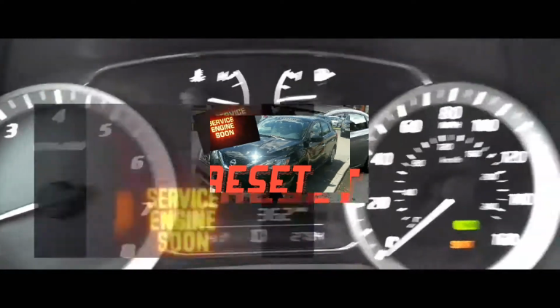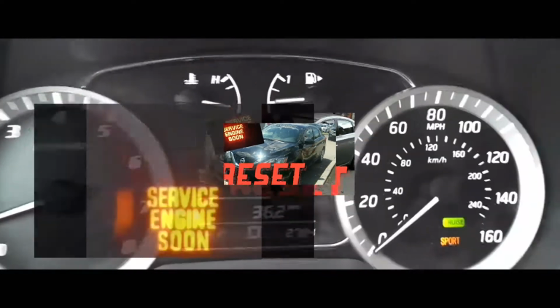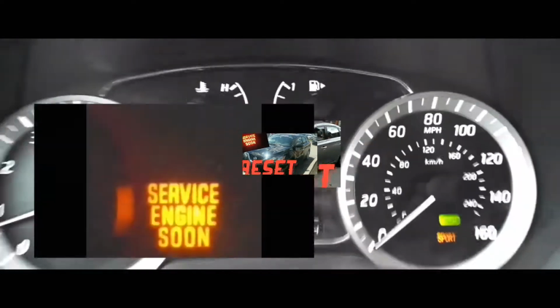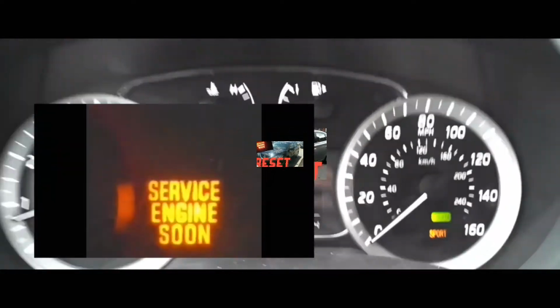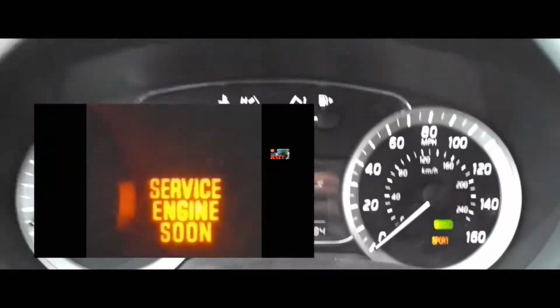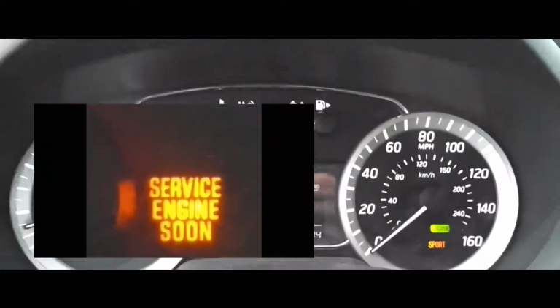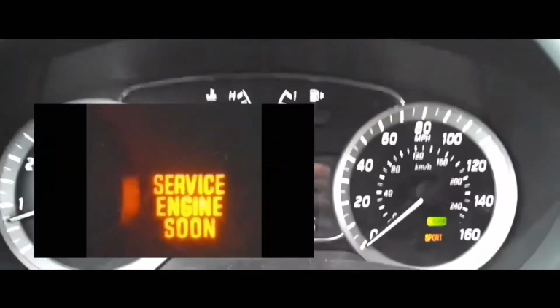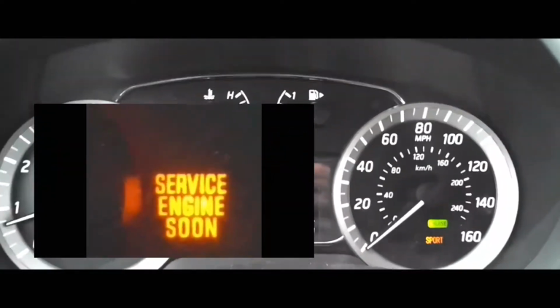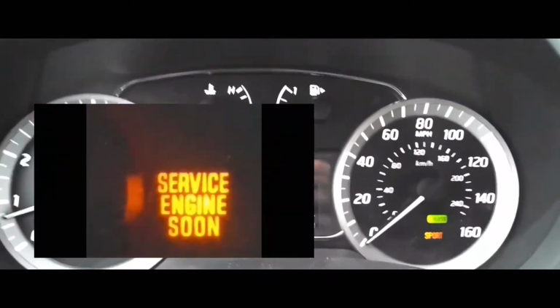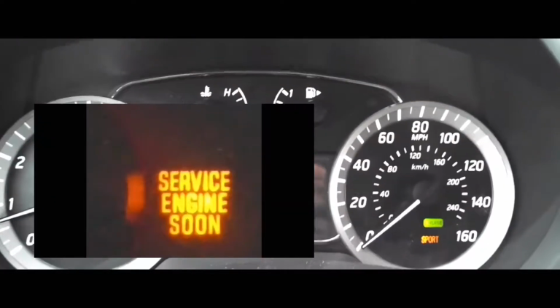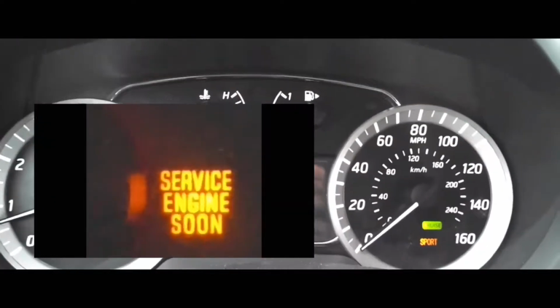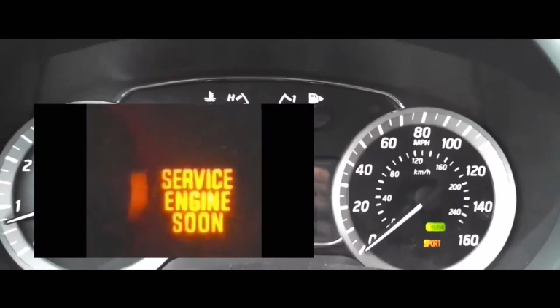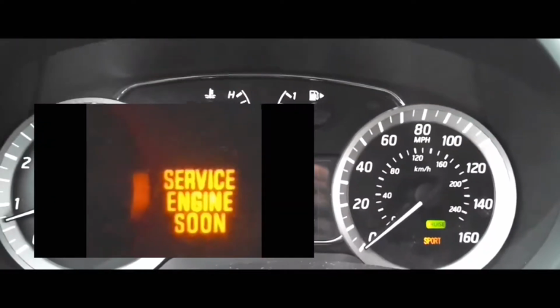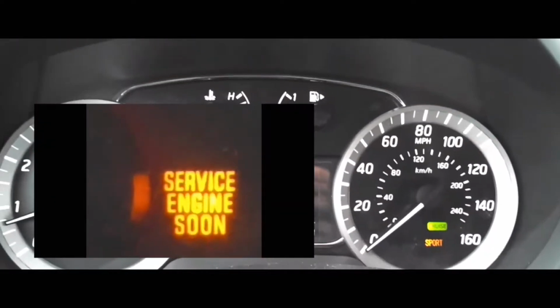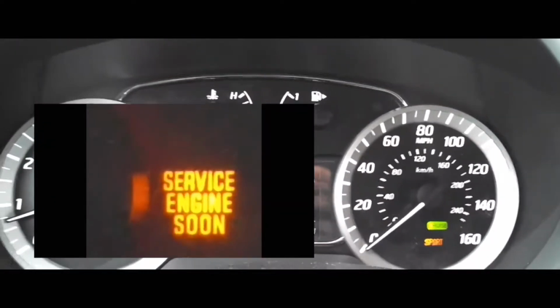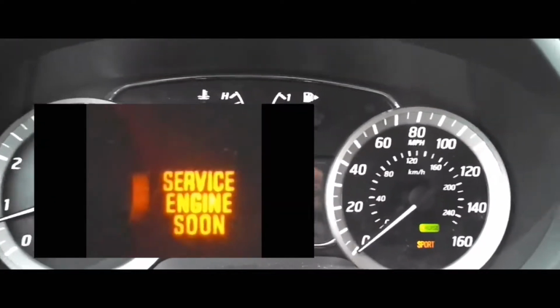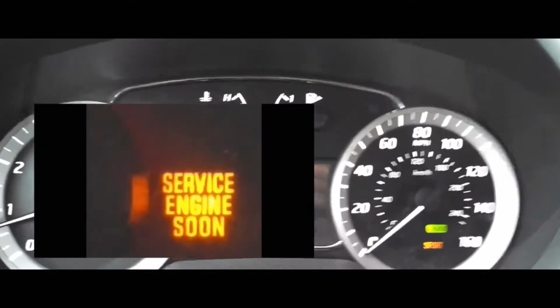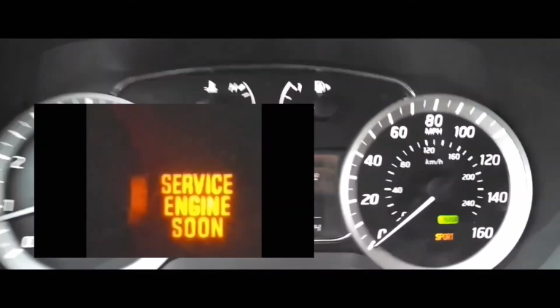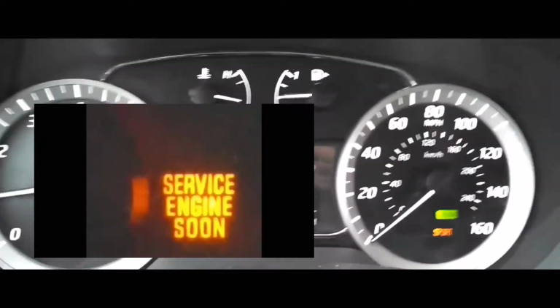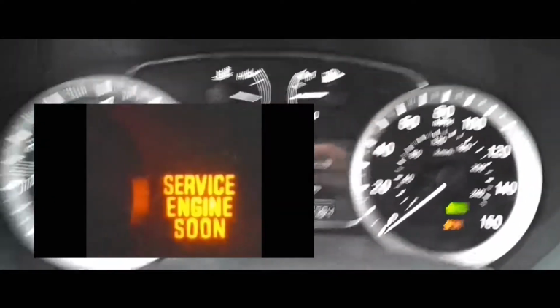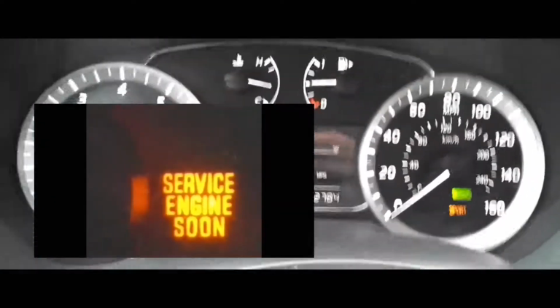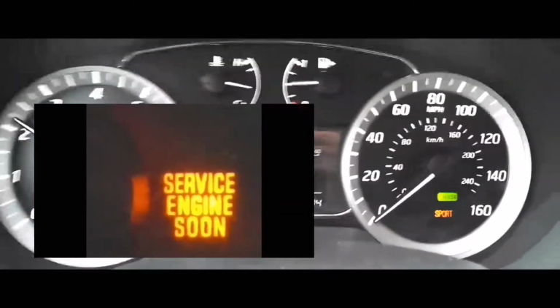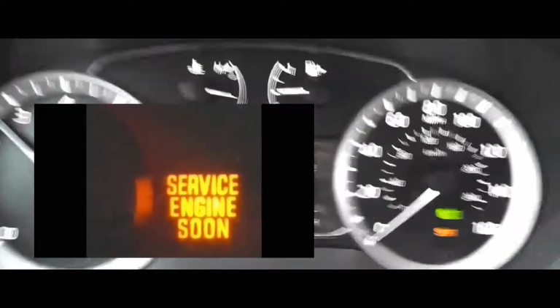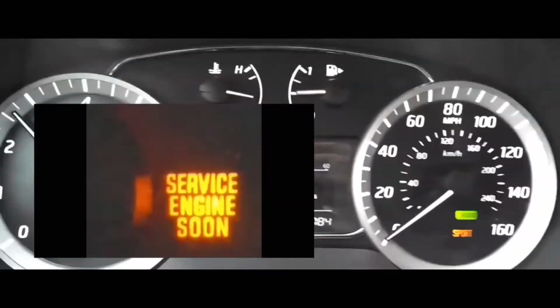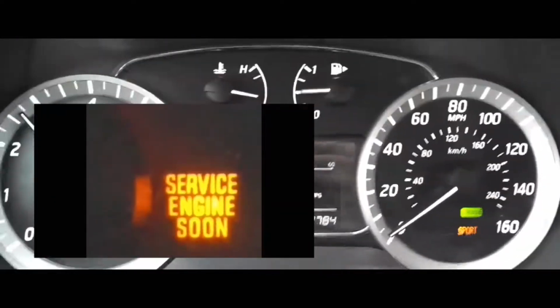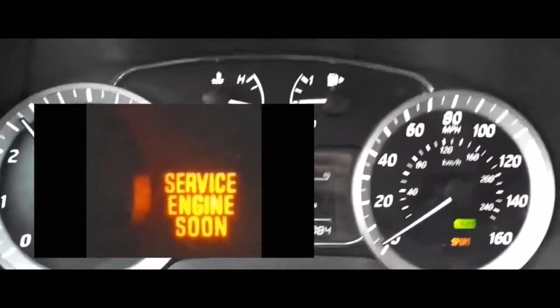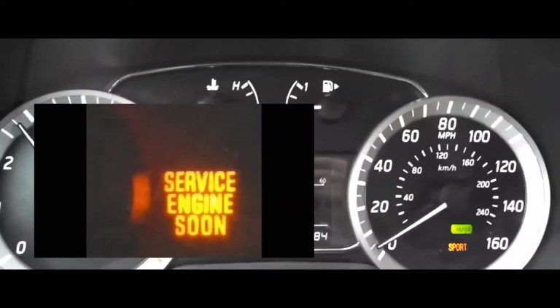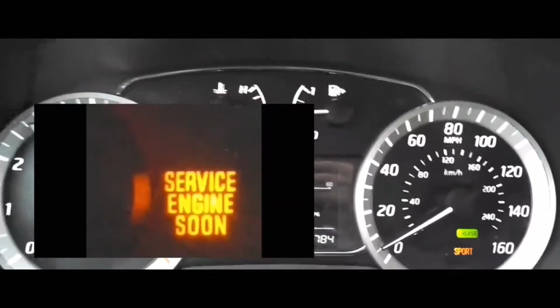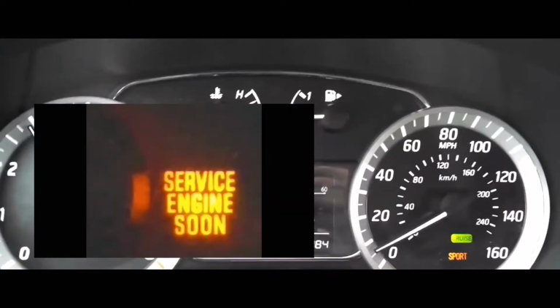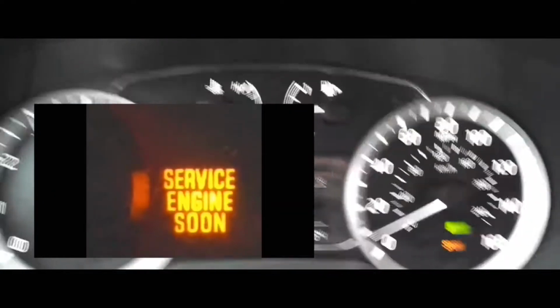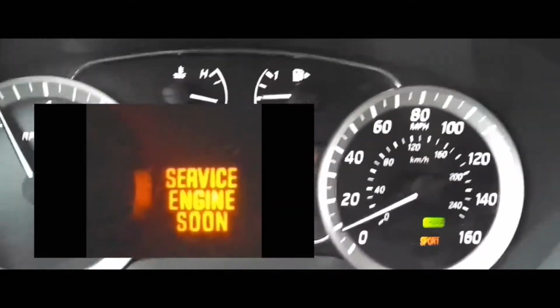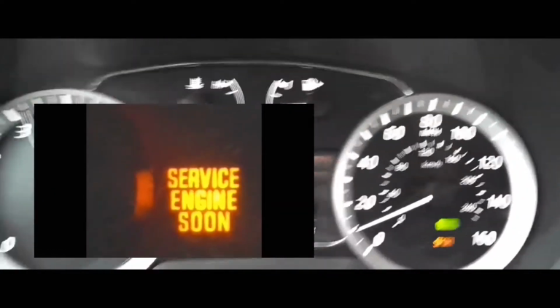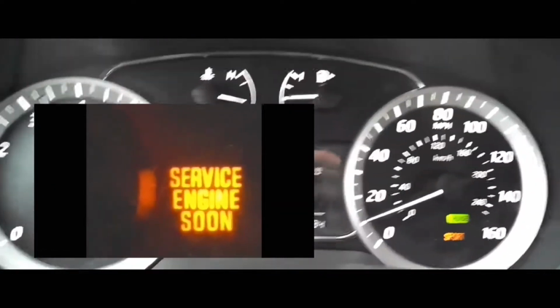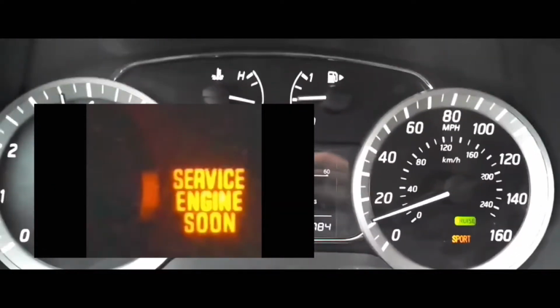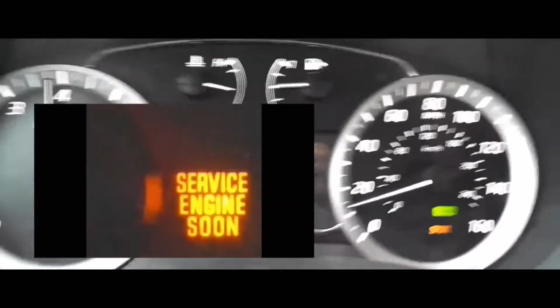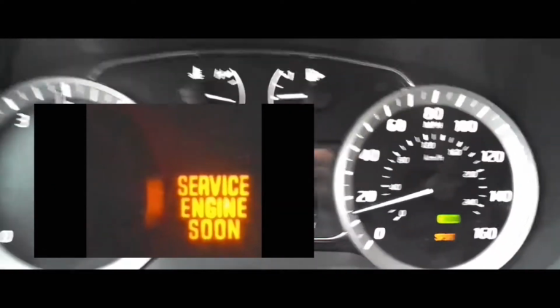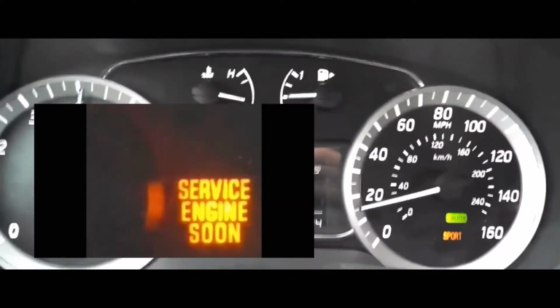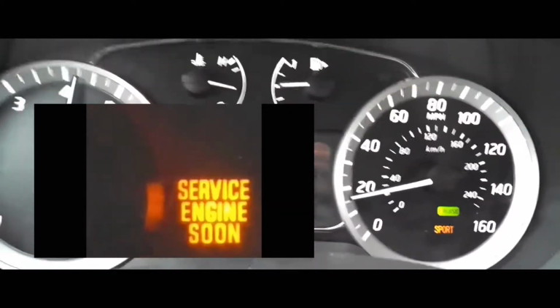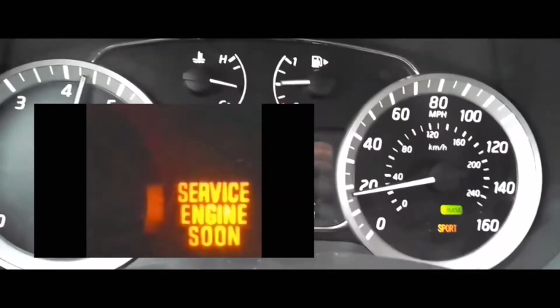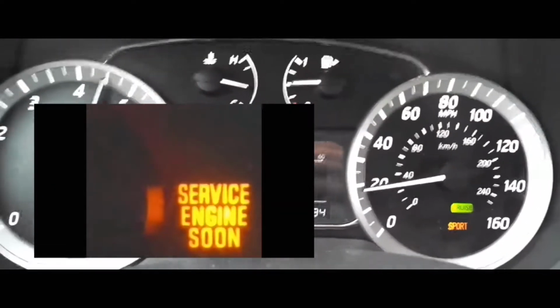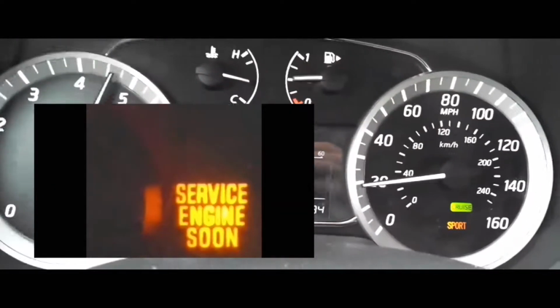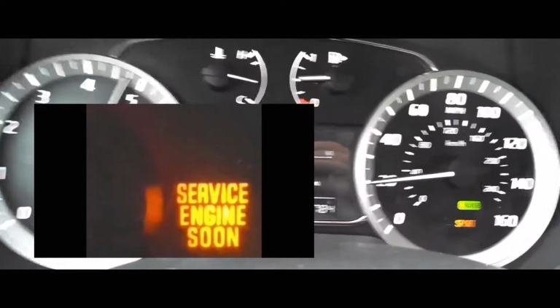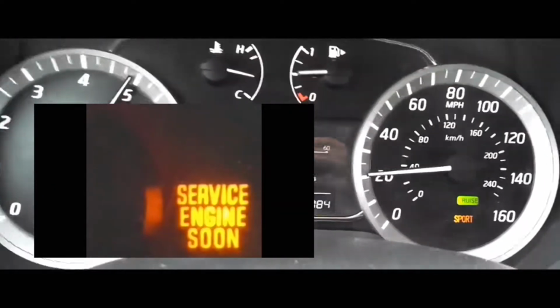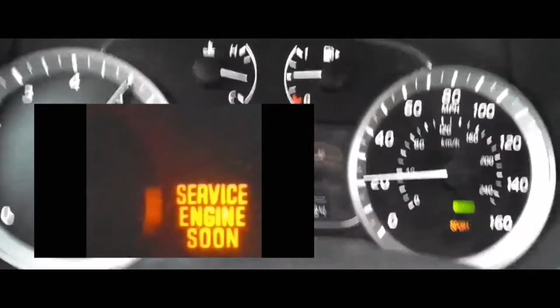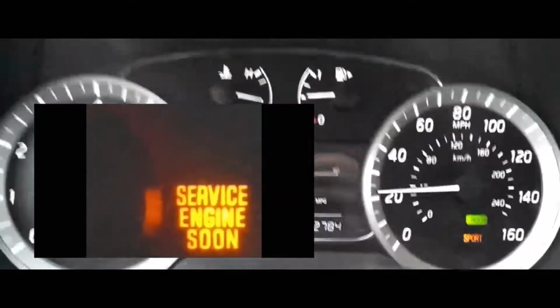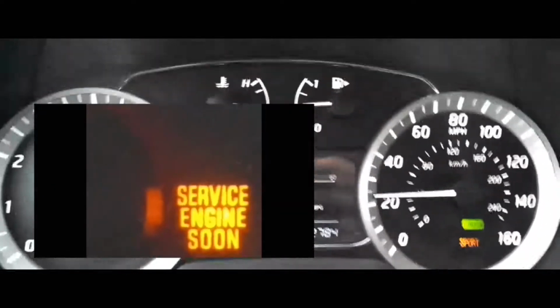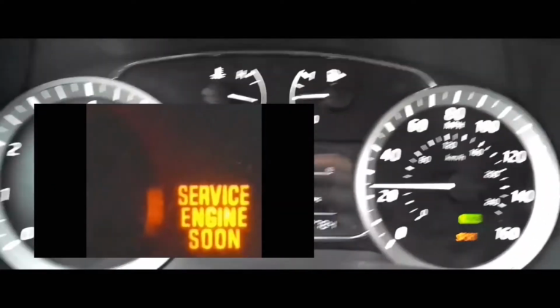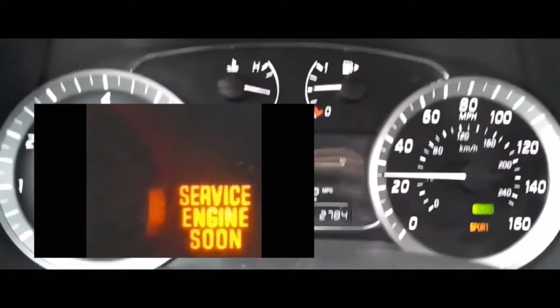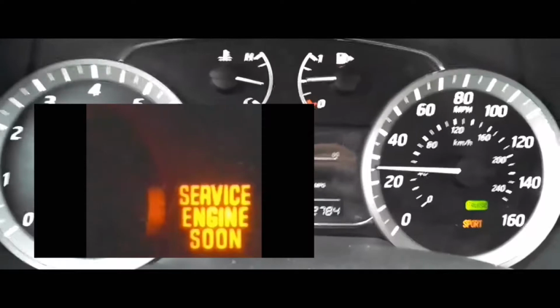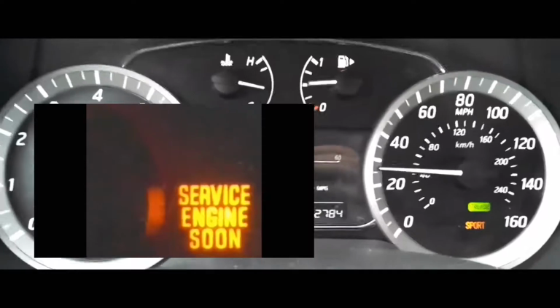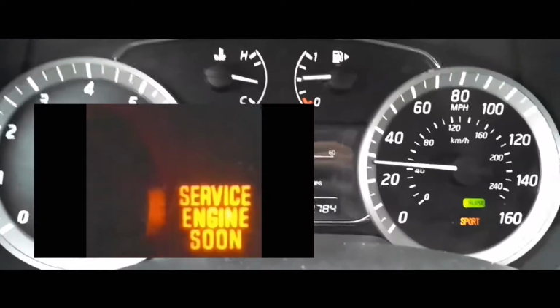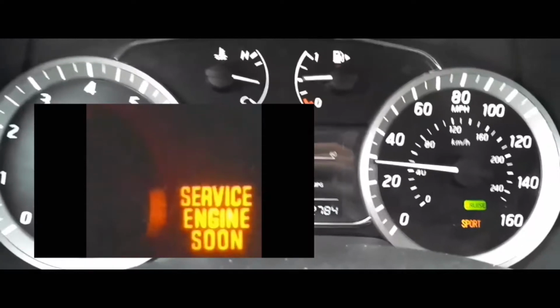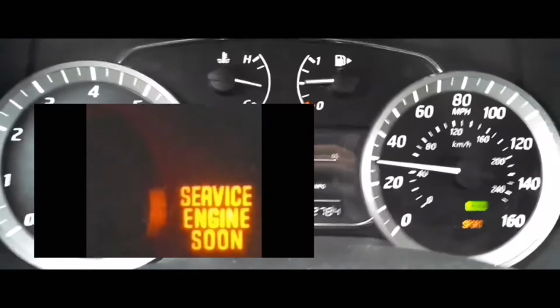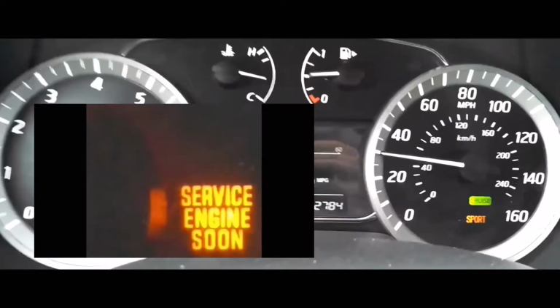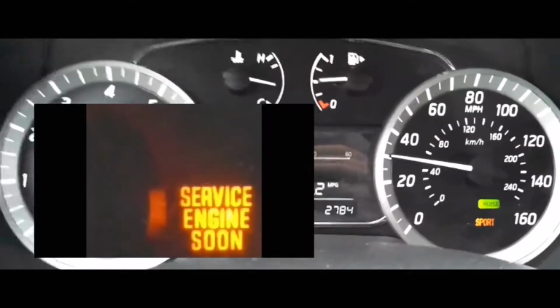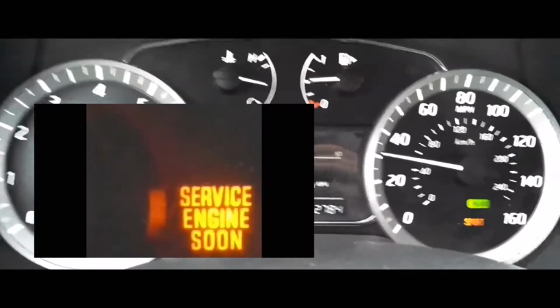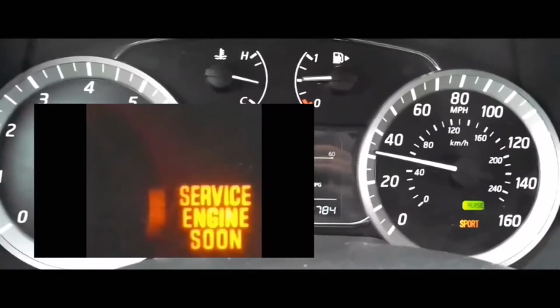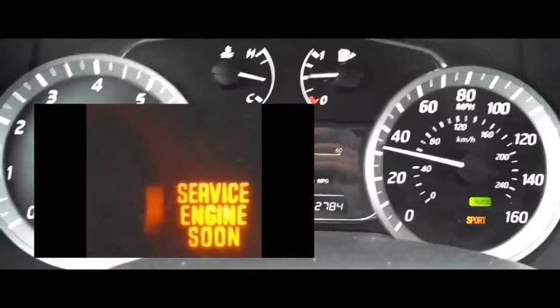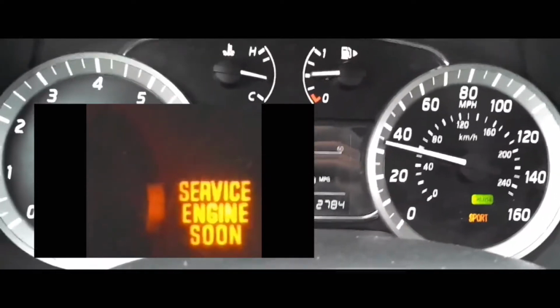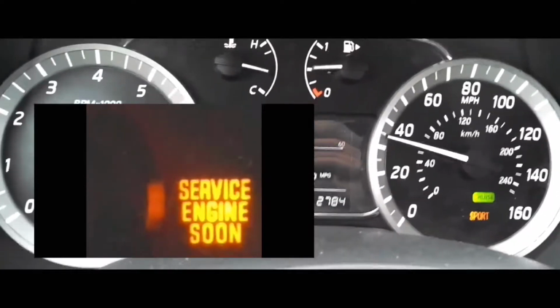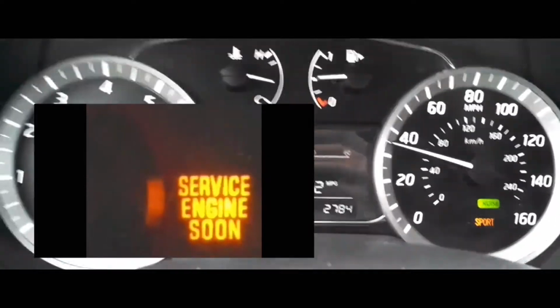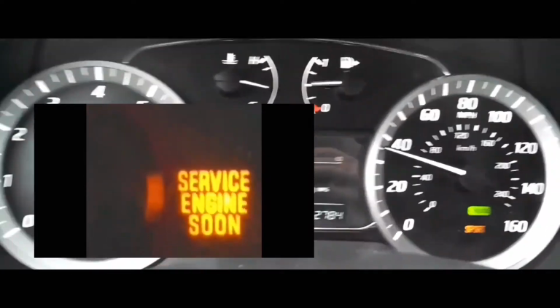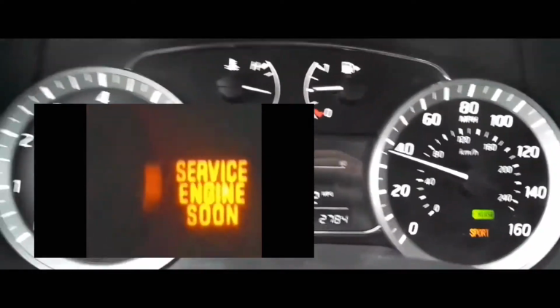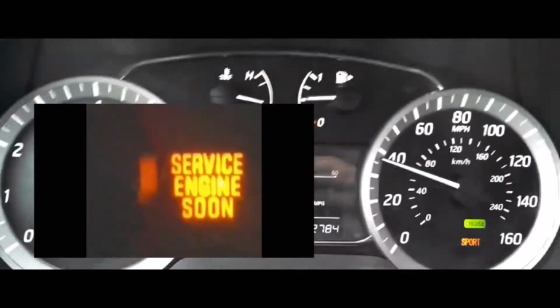Hey guys, how's it going? Welcome to my video. In this video, we are going to clear the service engine soon light from your dash.